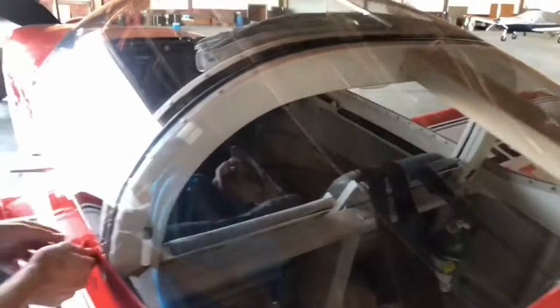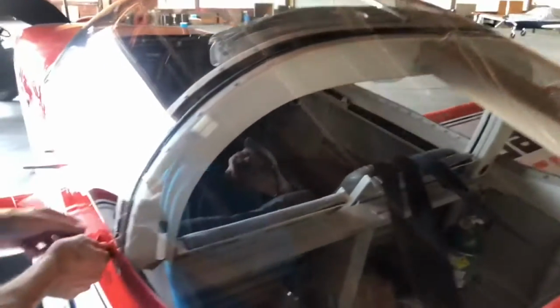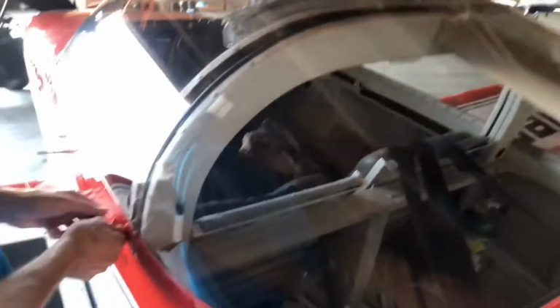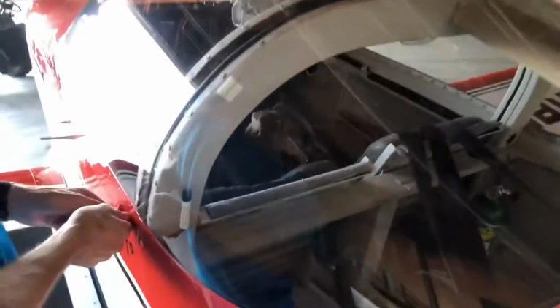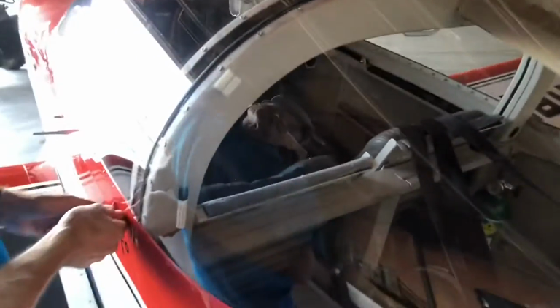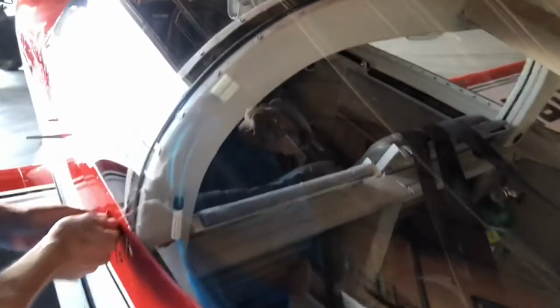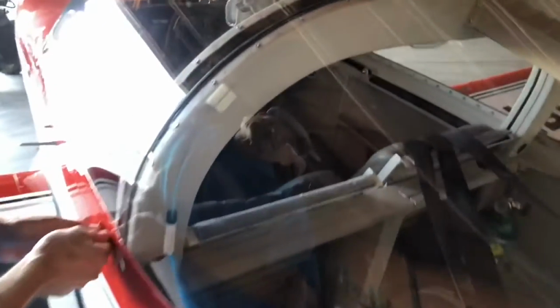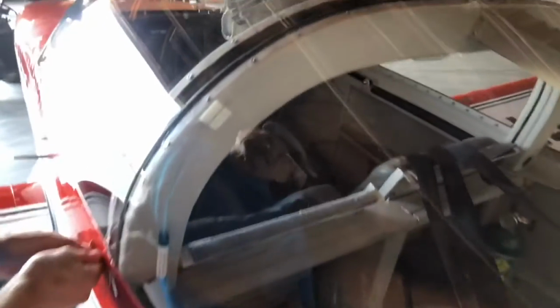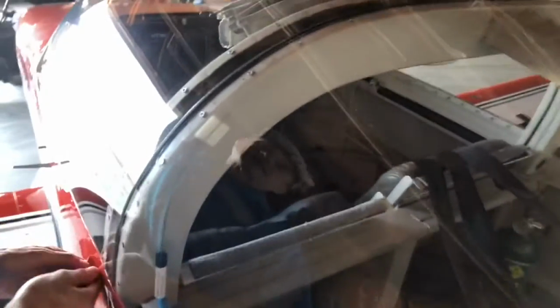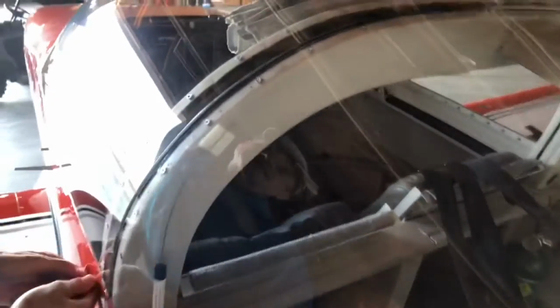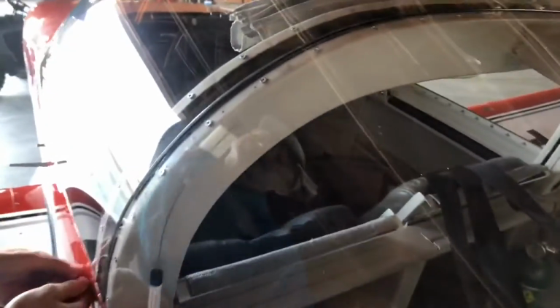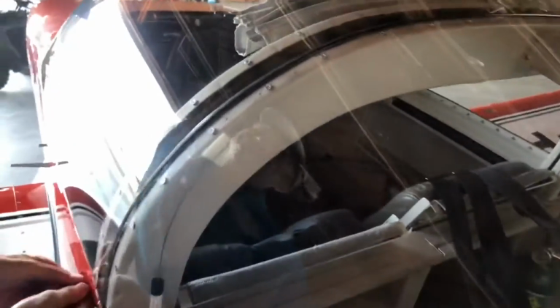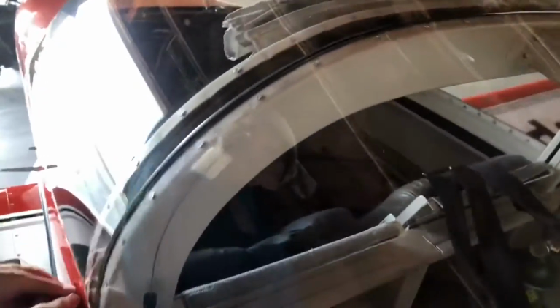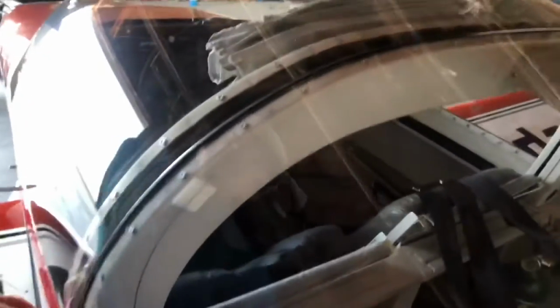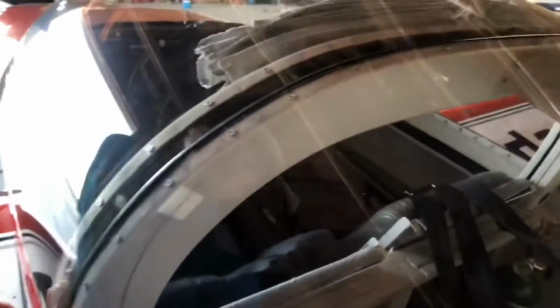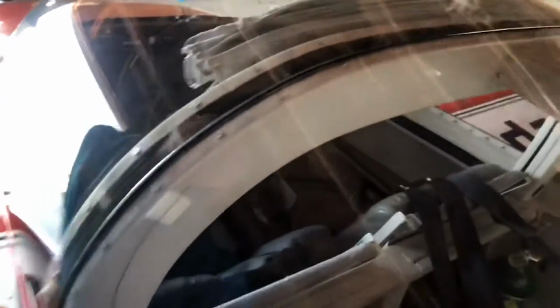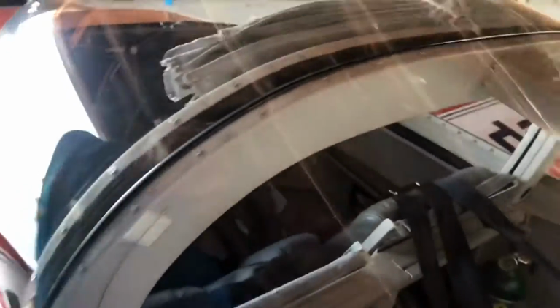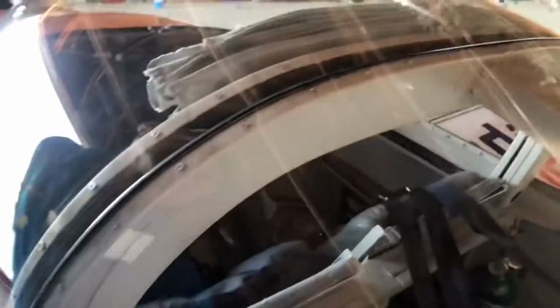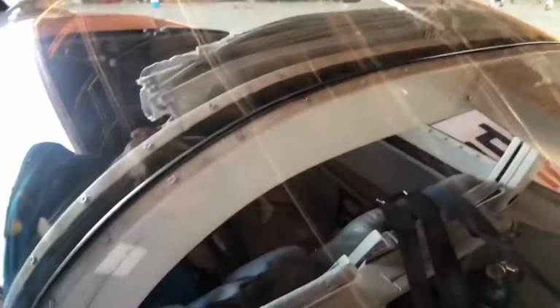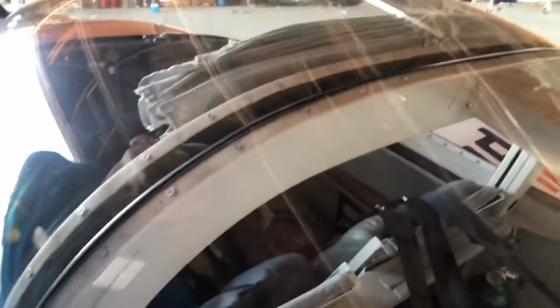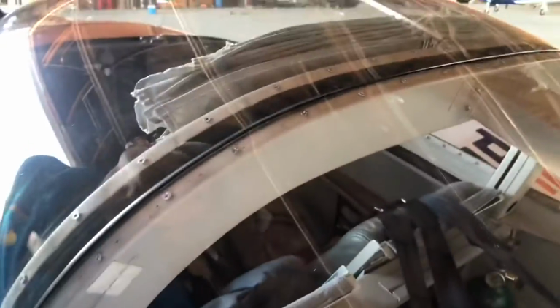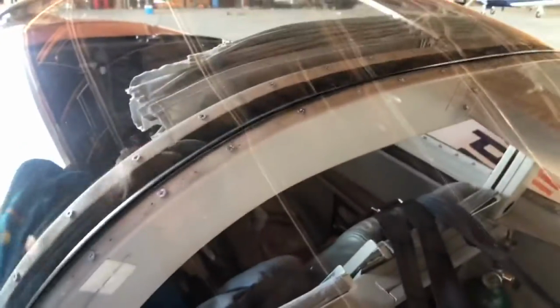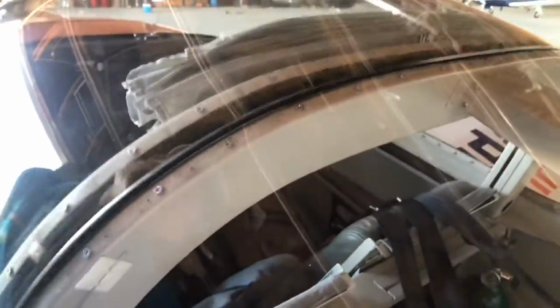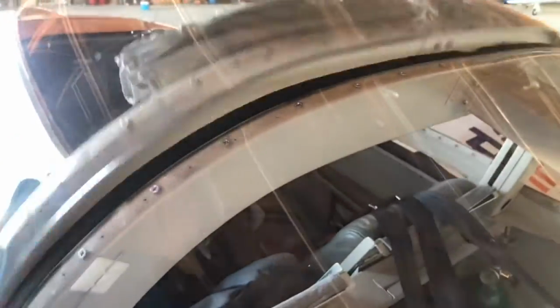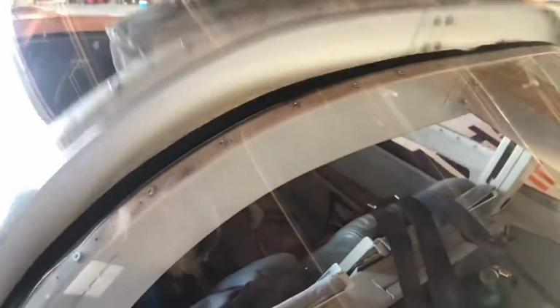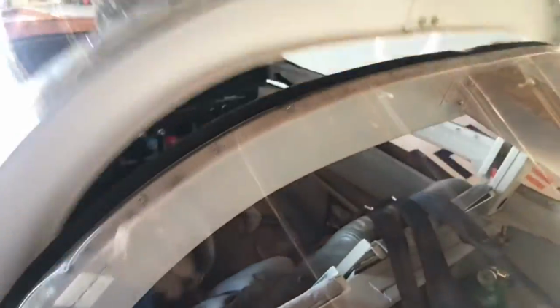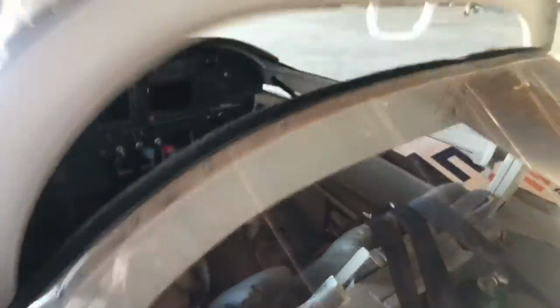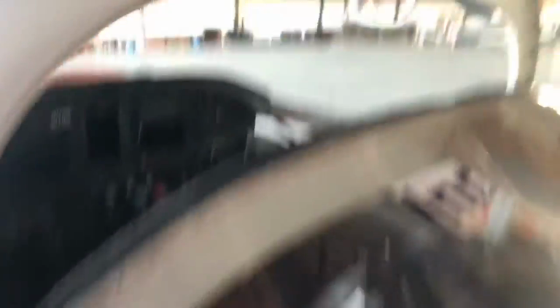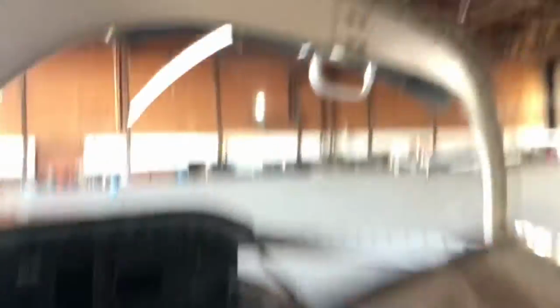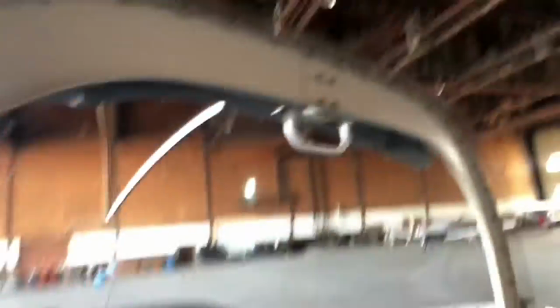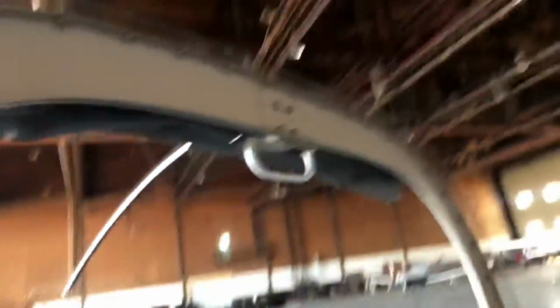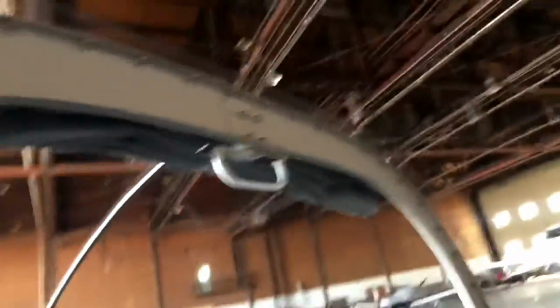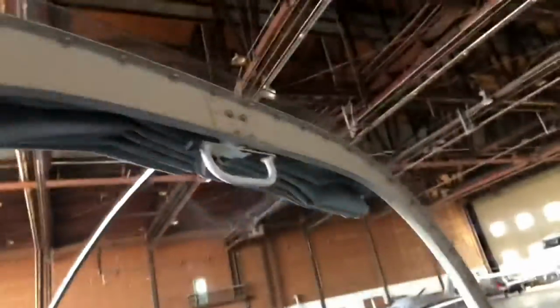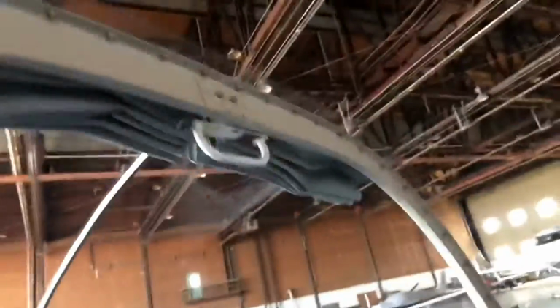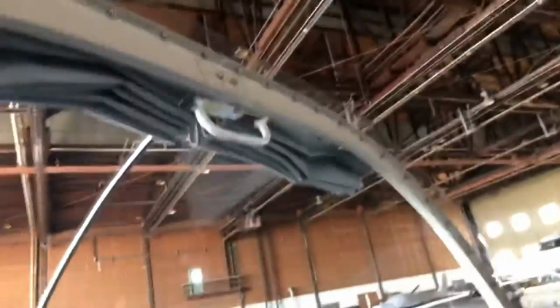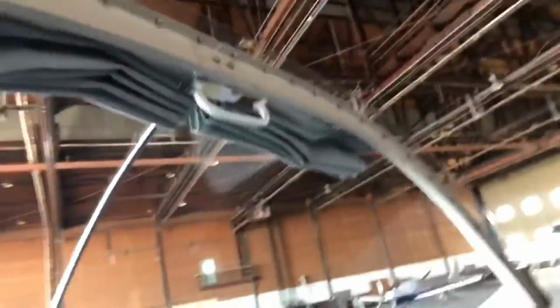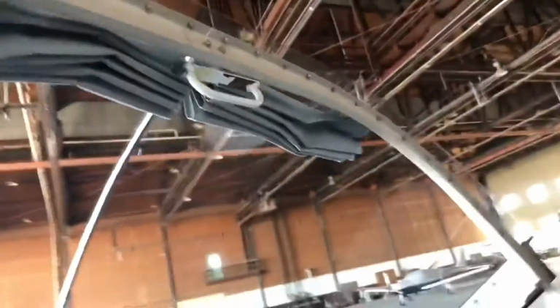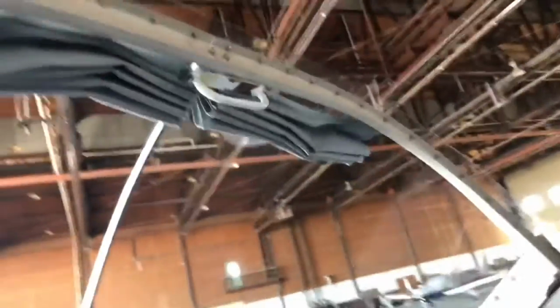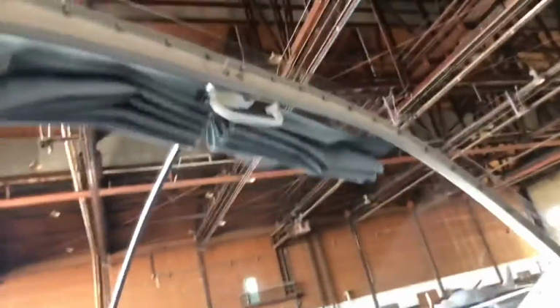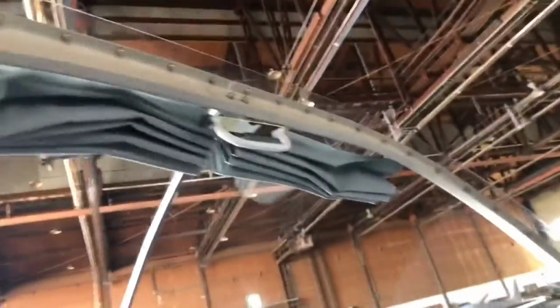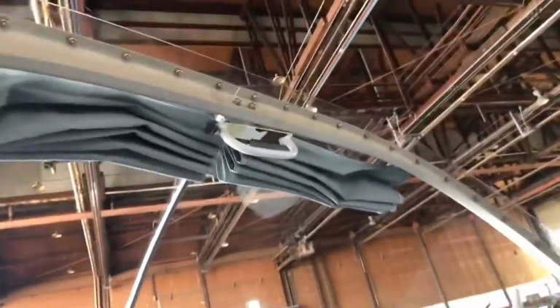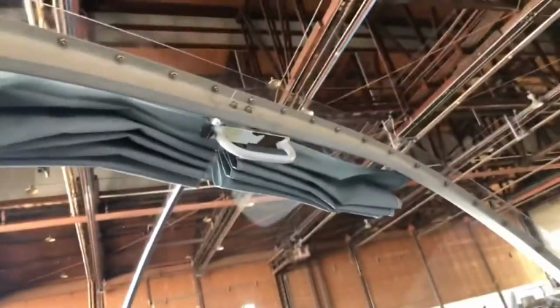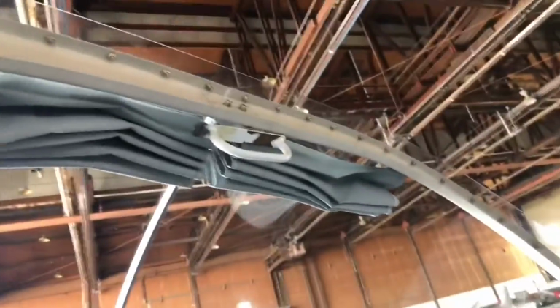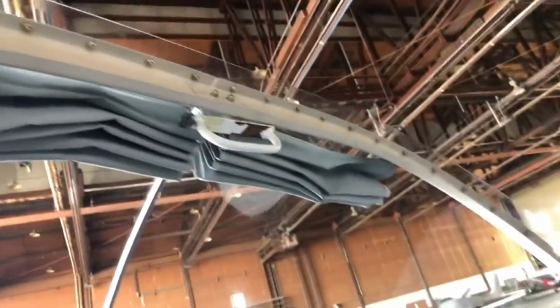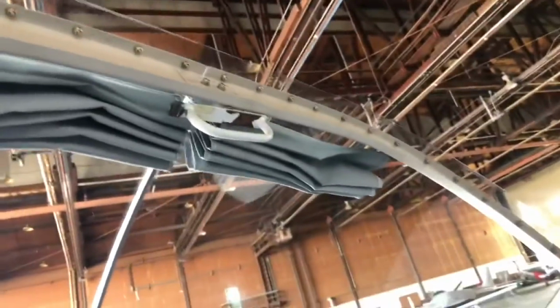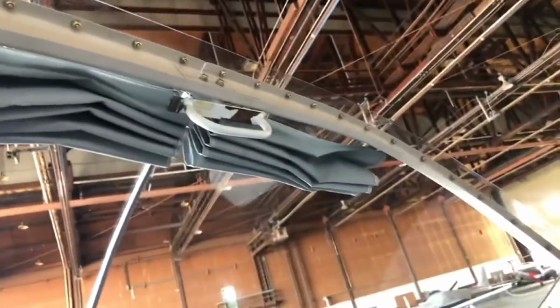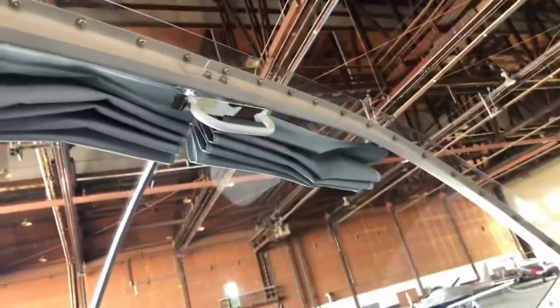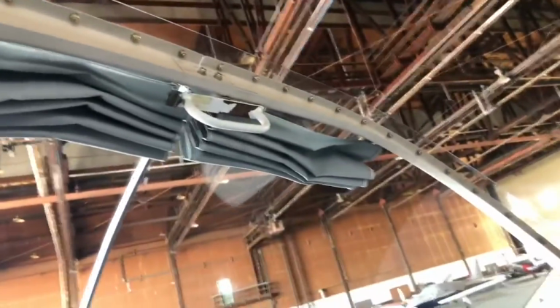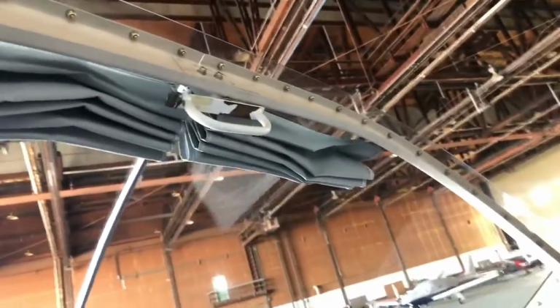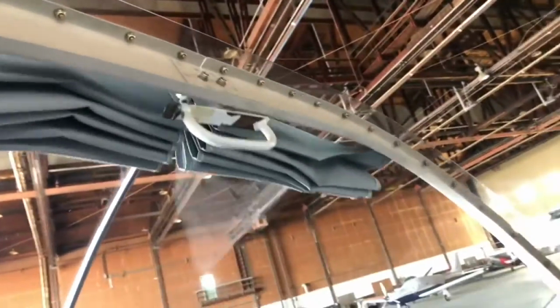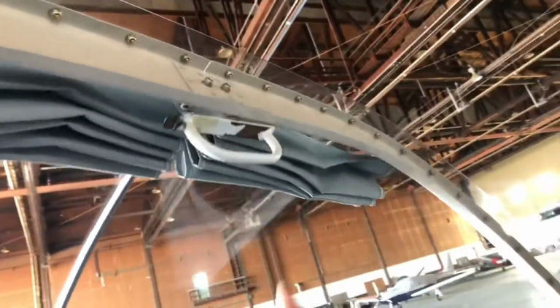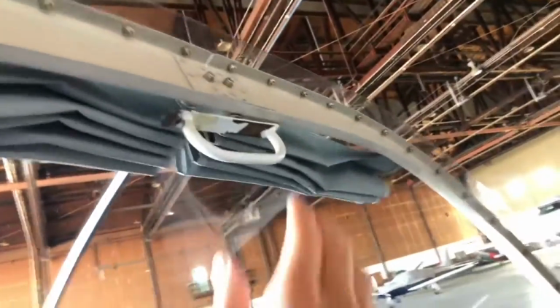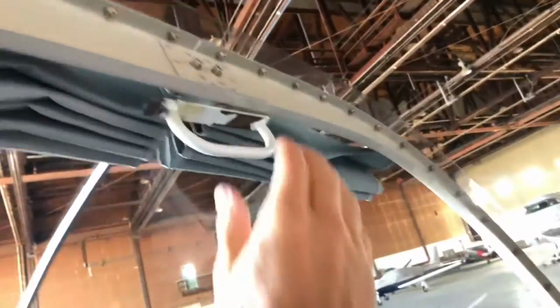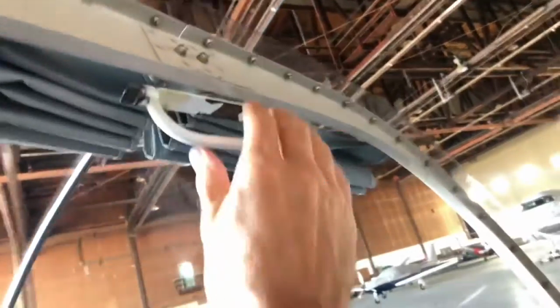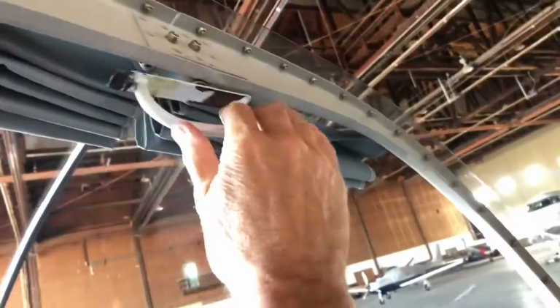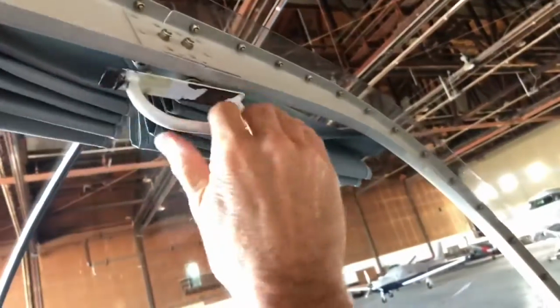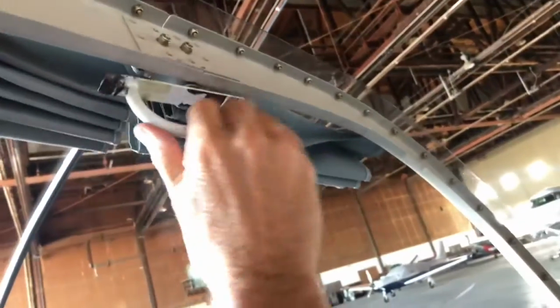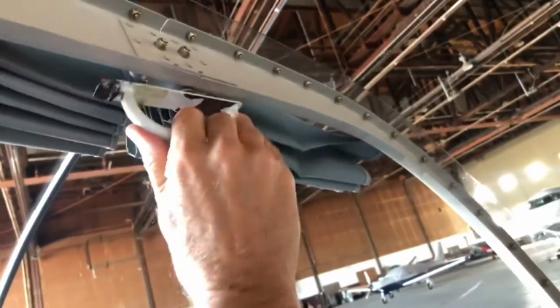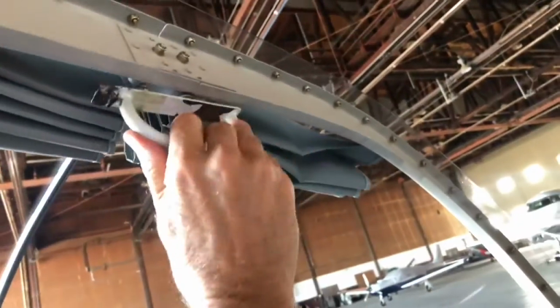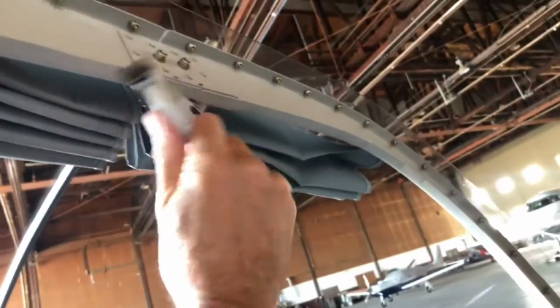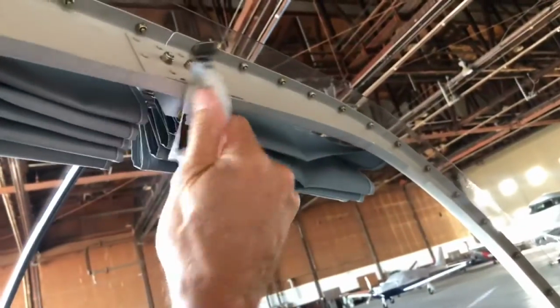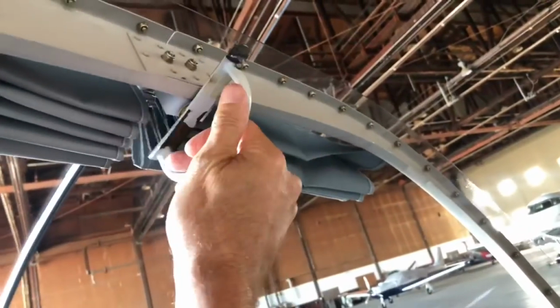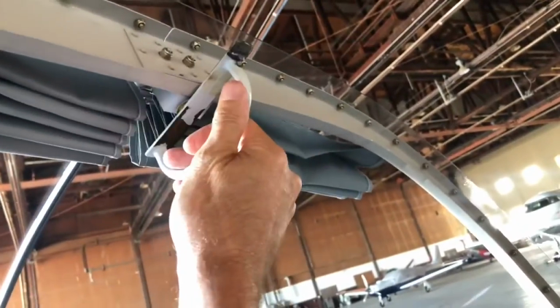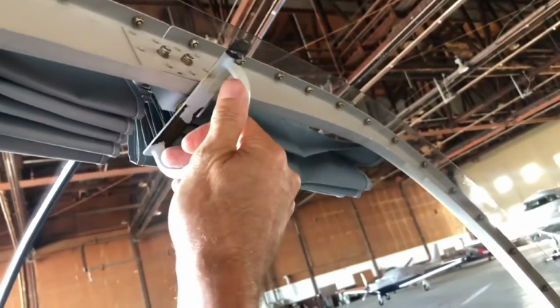Assuming that that latch is disengaged, the canopy just comes straight up. Here's the engagement of that latch.